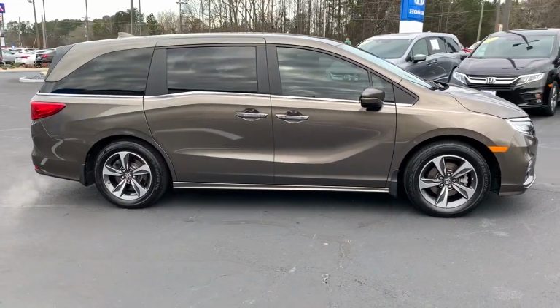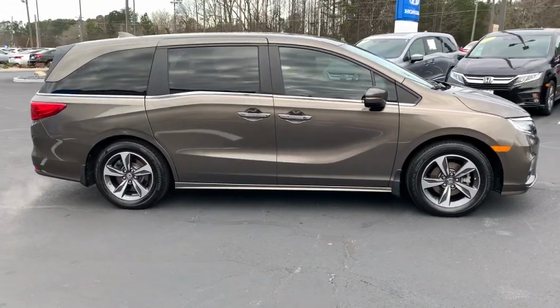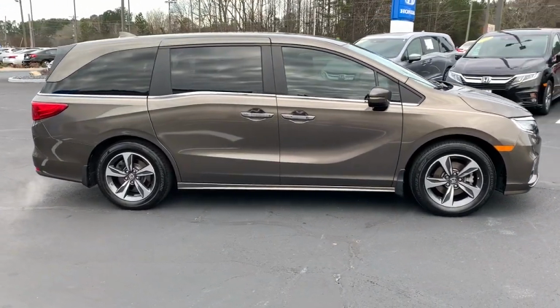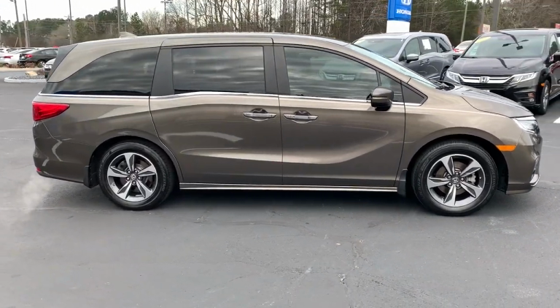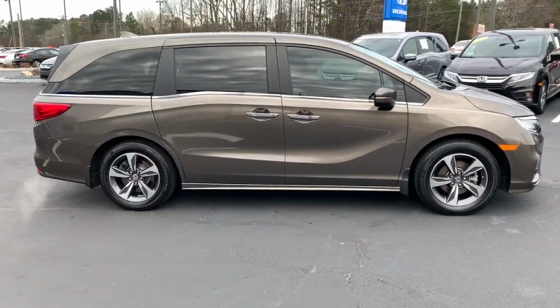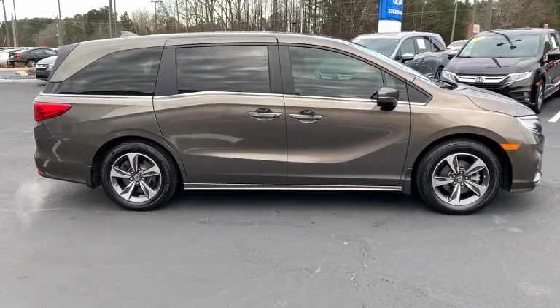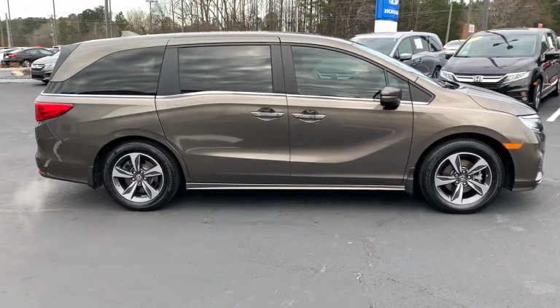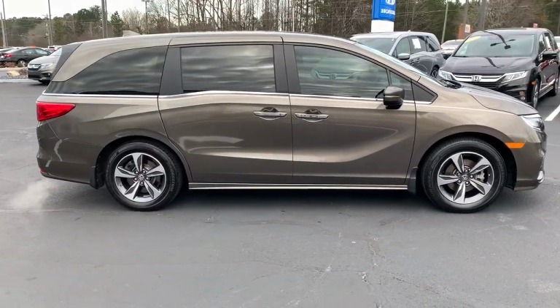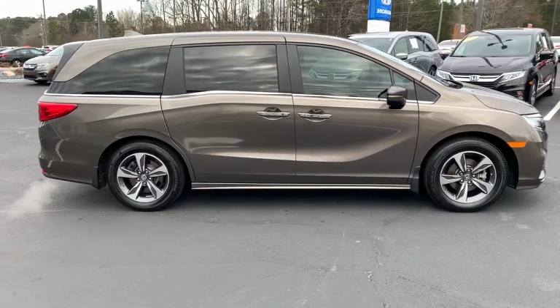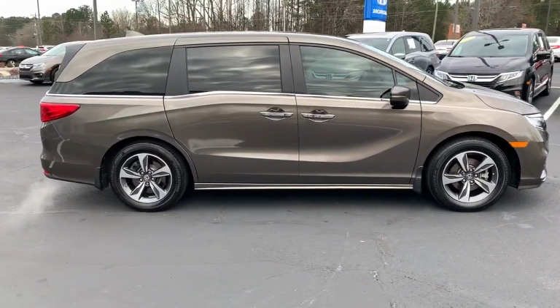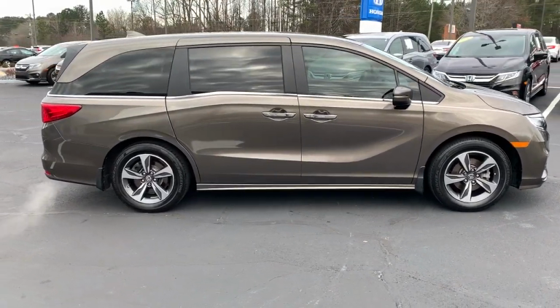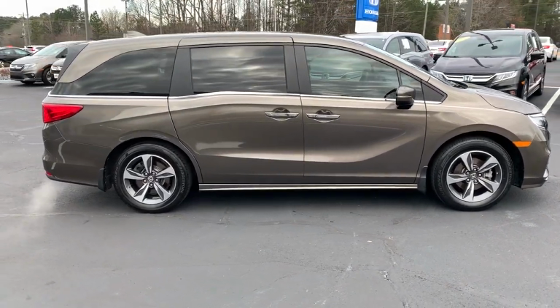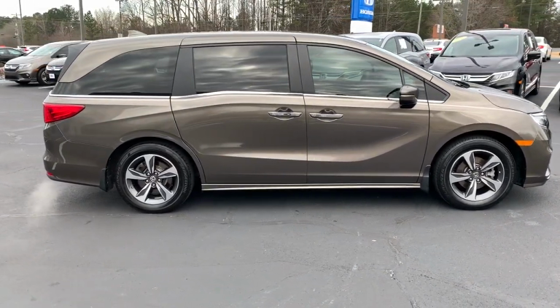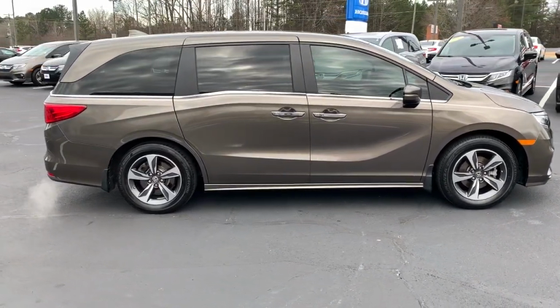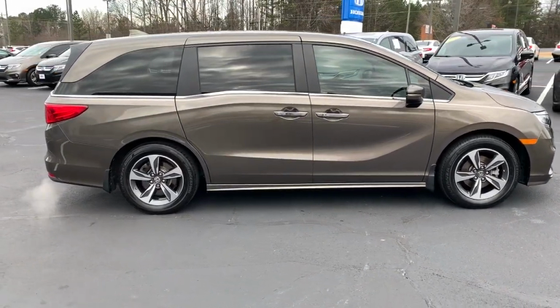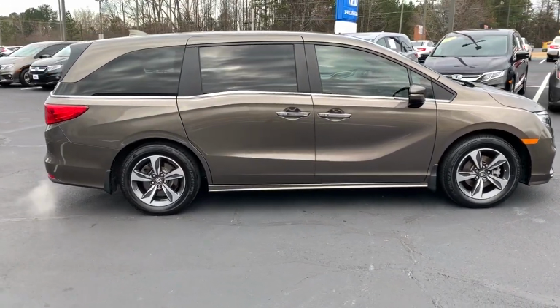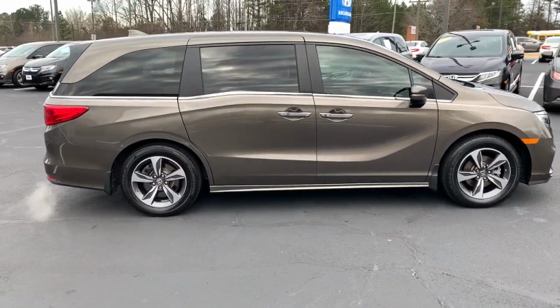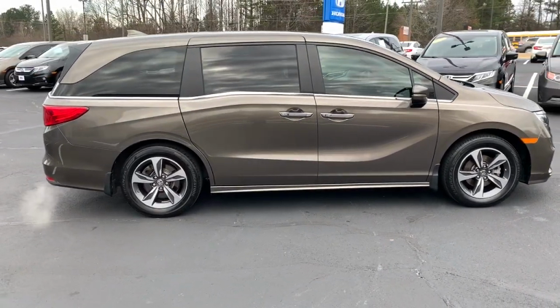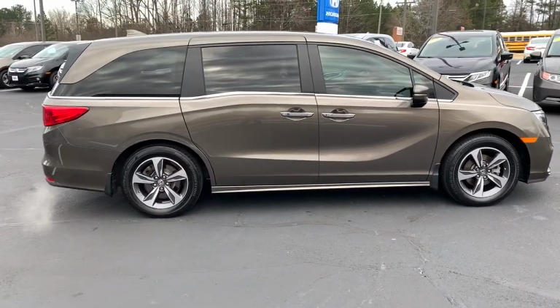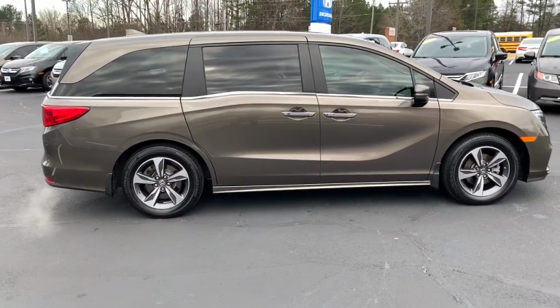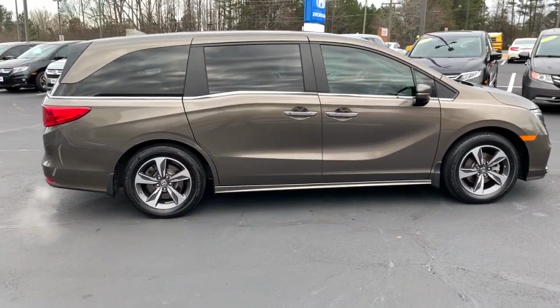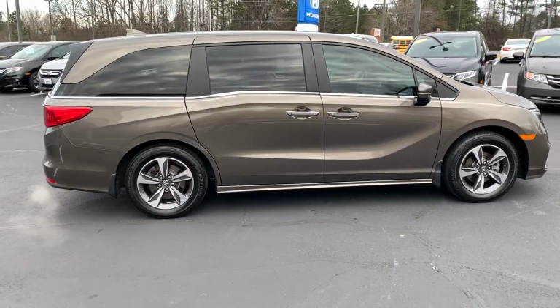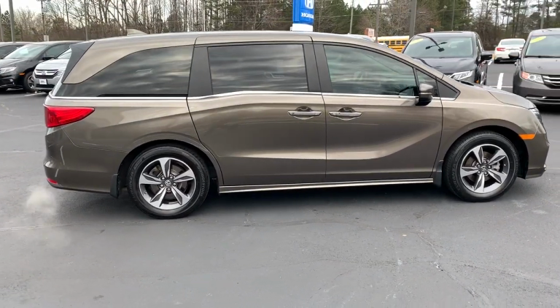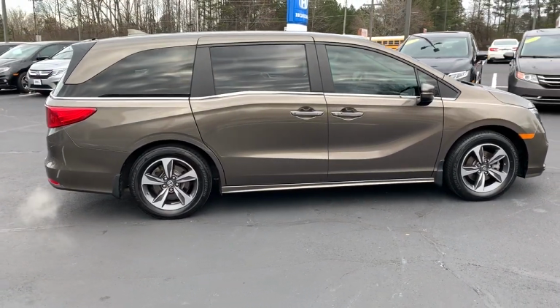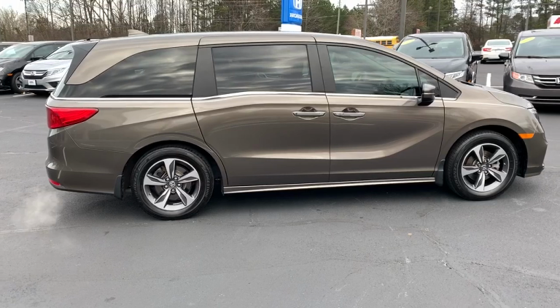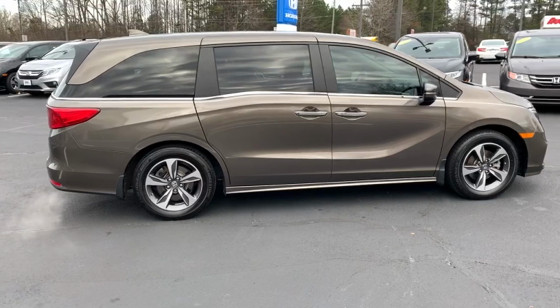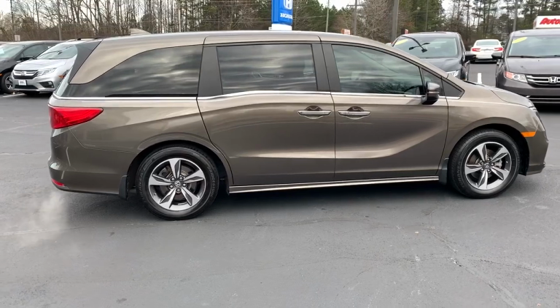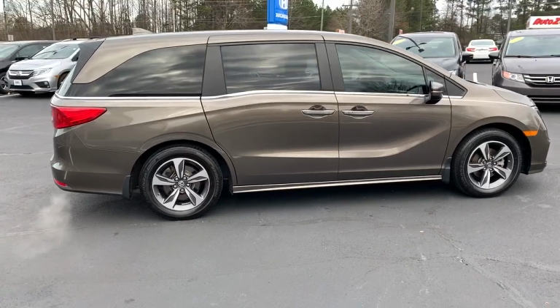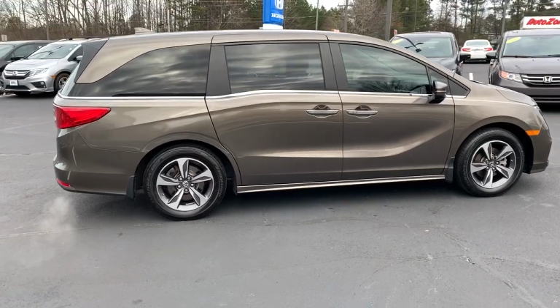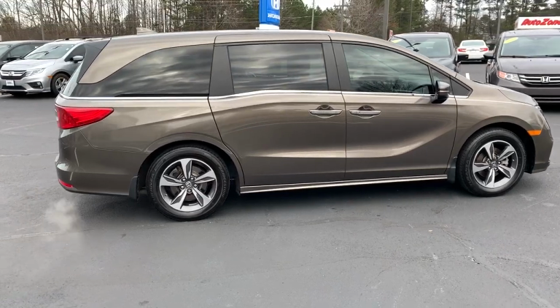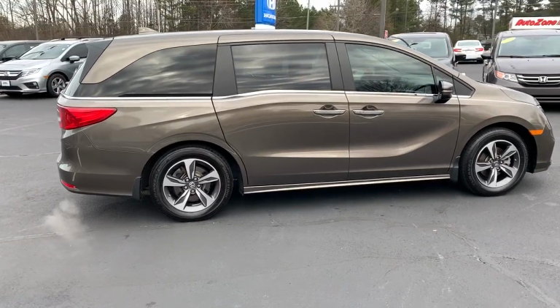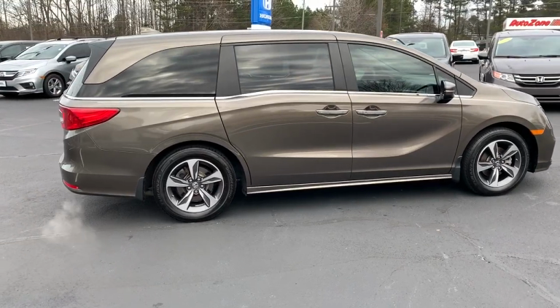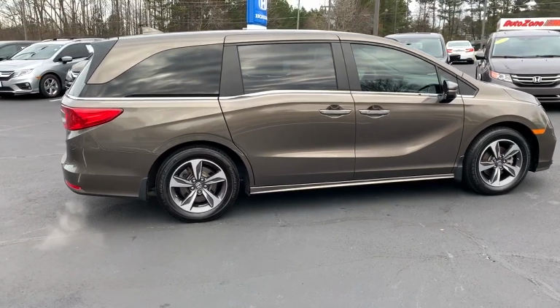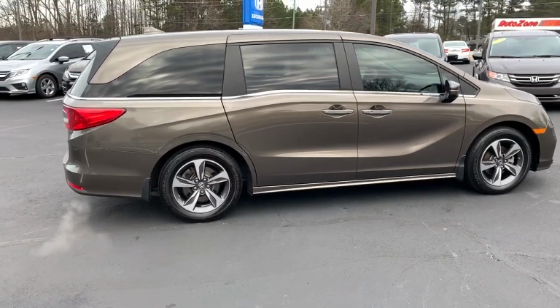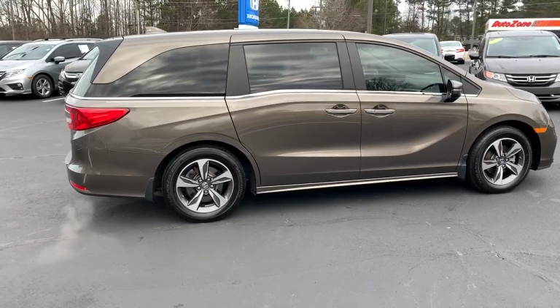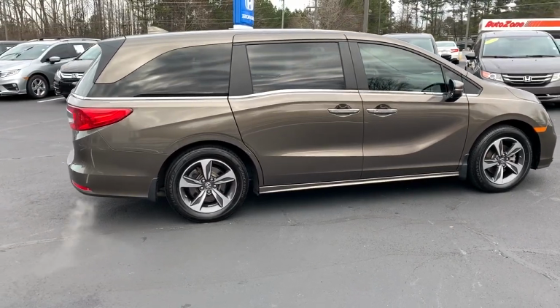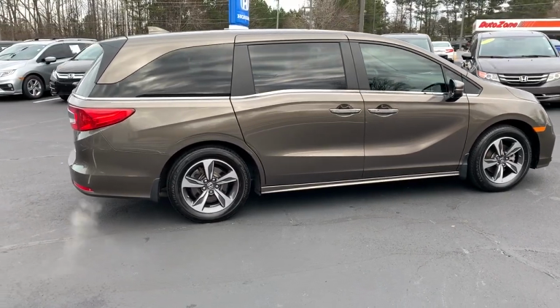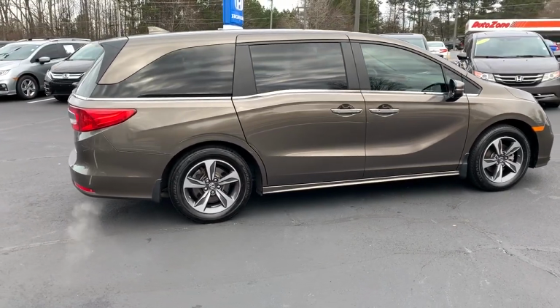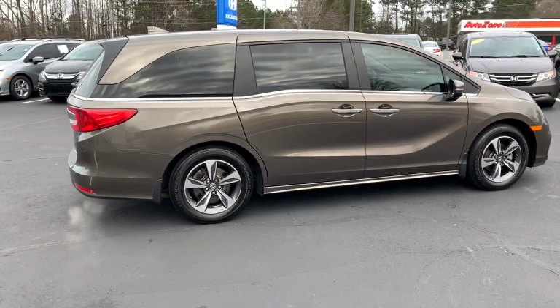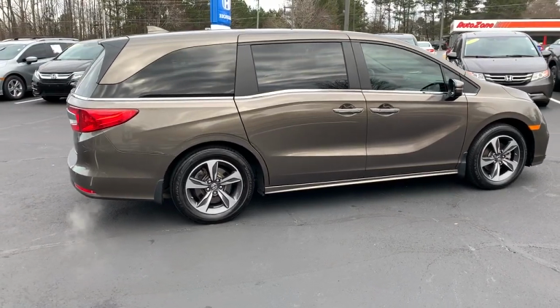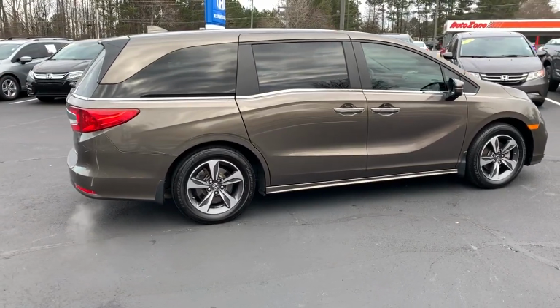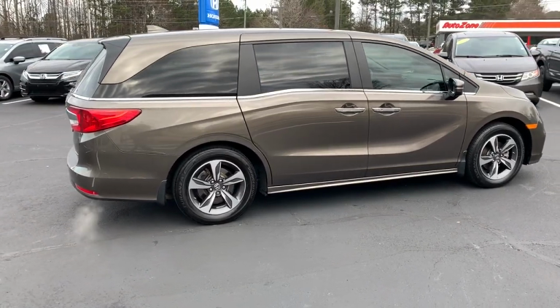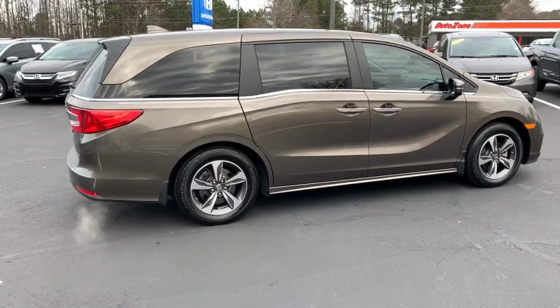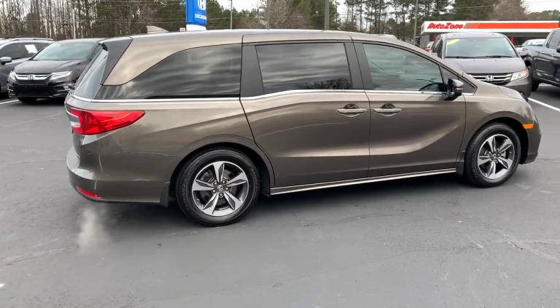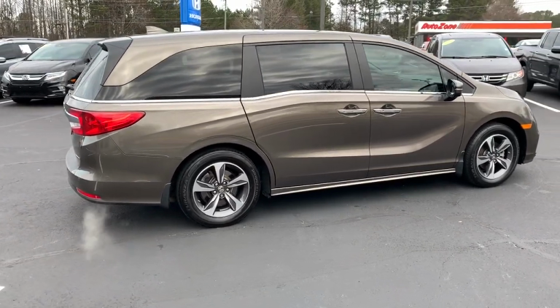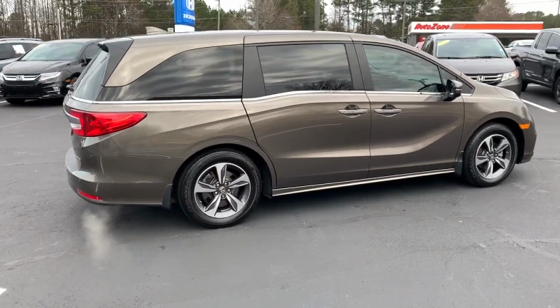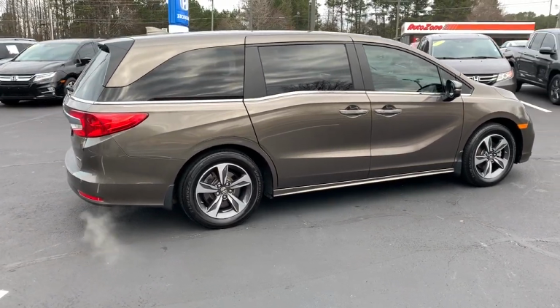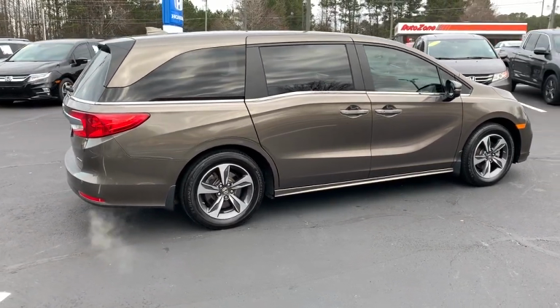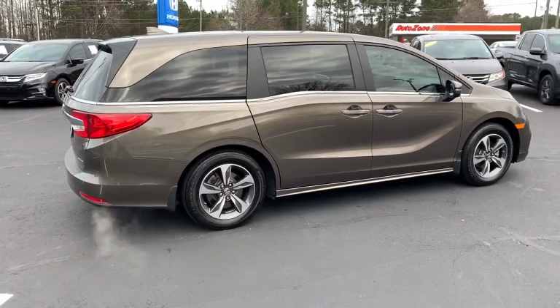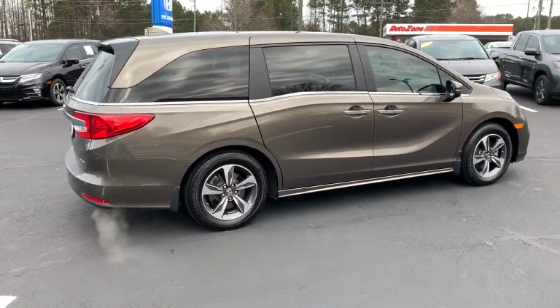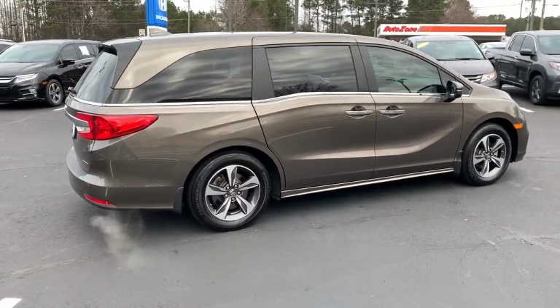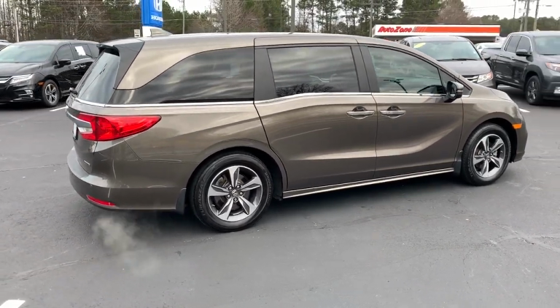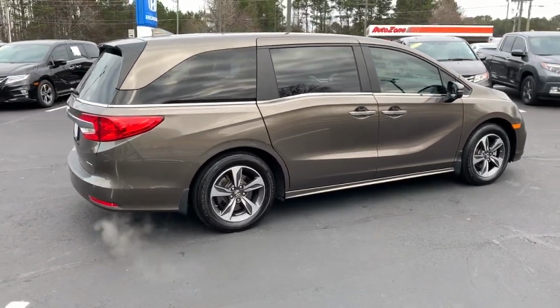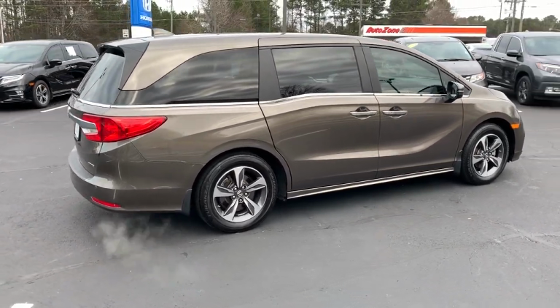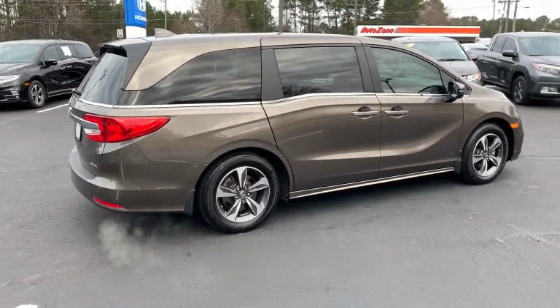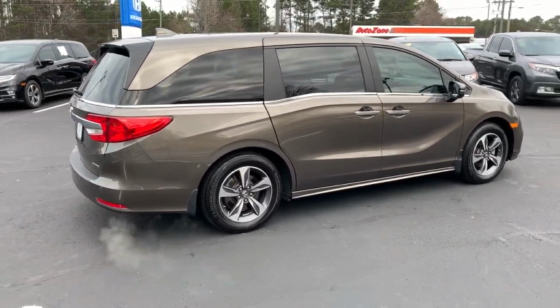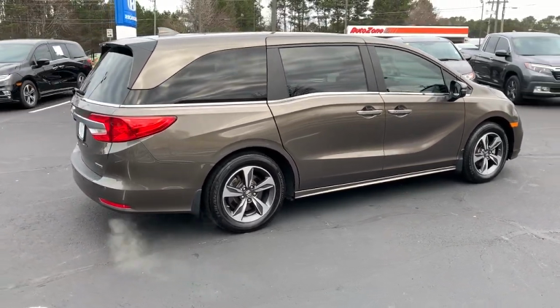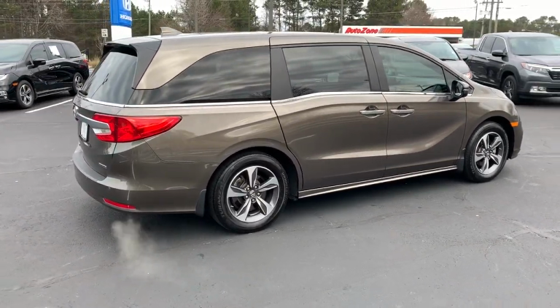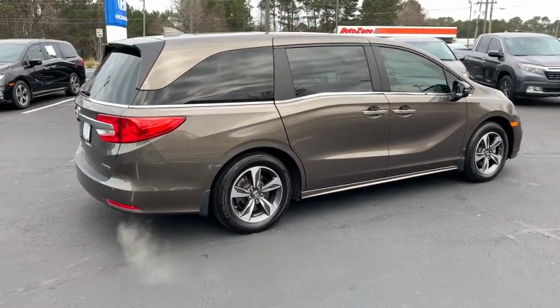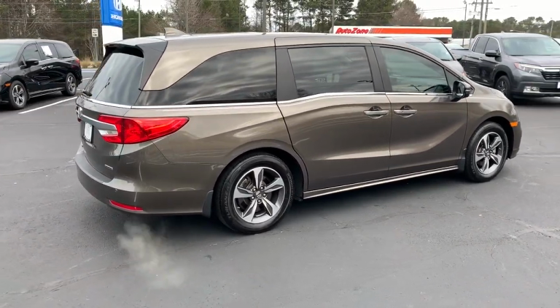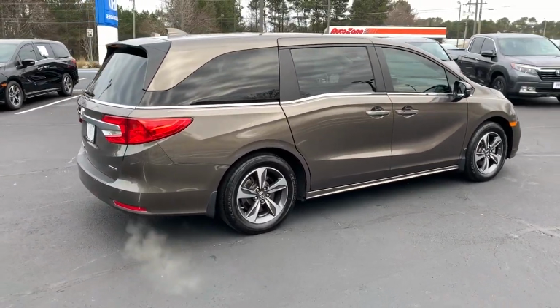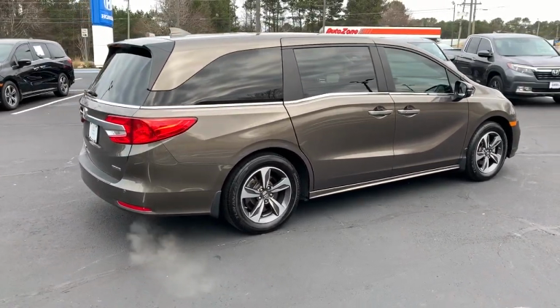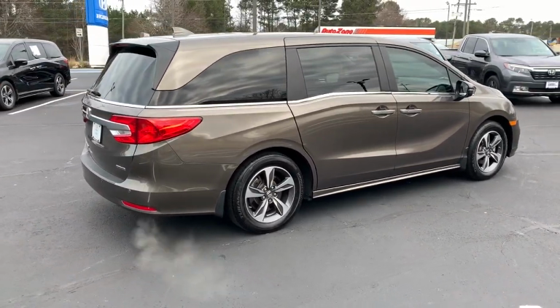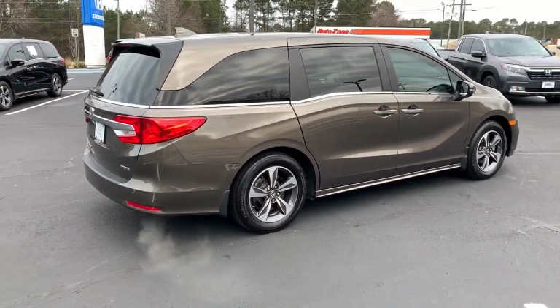From its smart technology to its ingenious passenger luxuries and powerful performance, this family vehicle has your back.